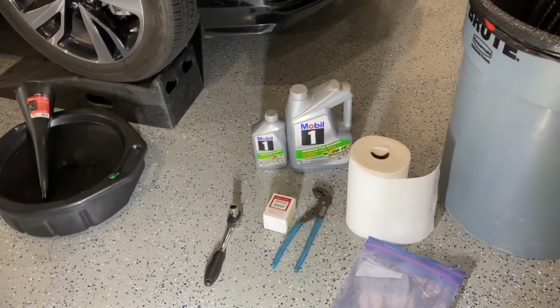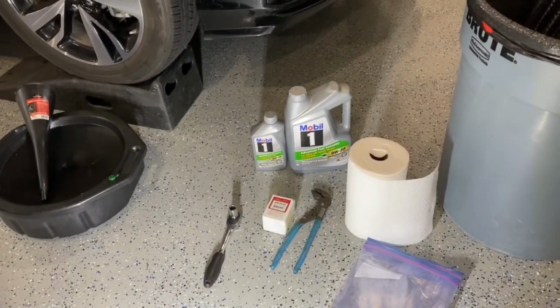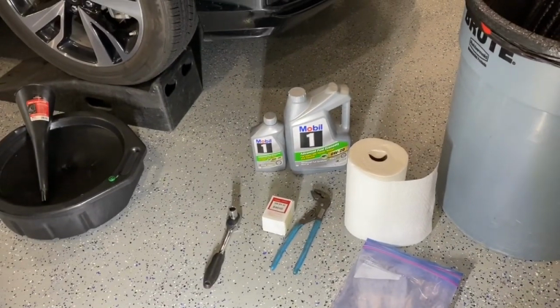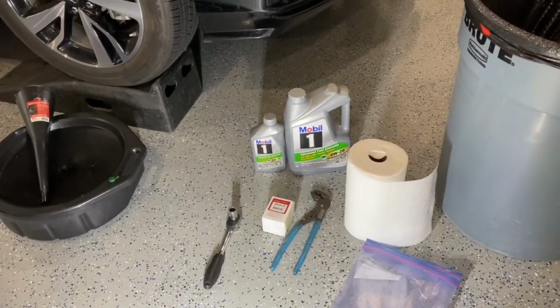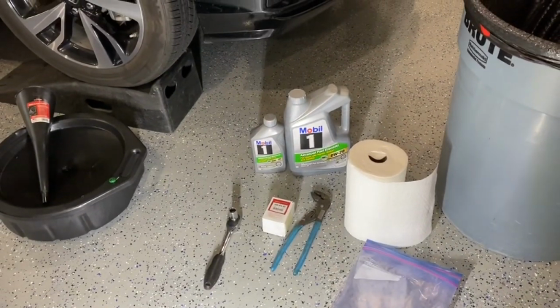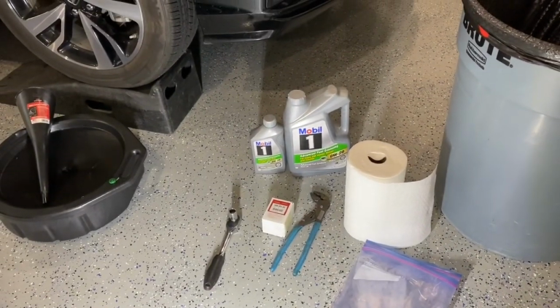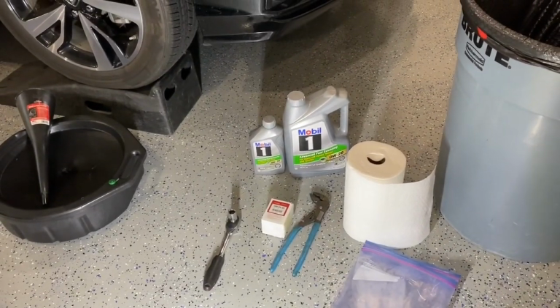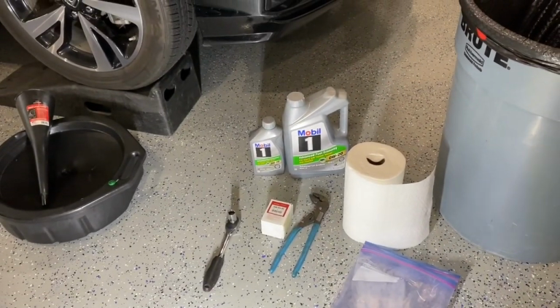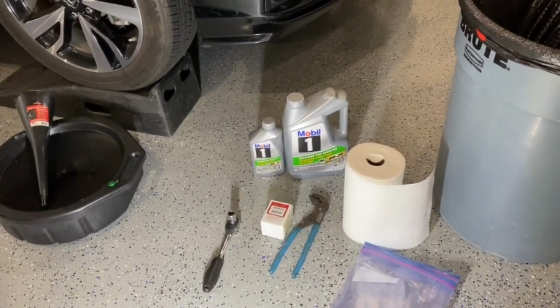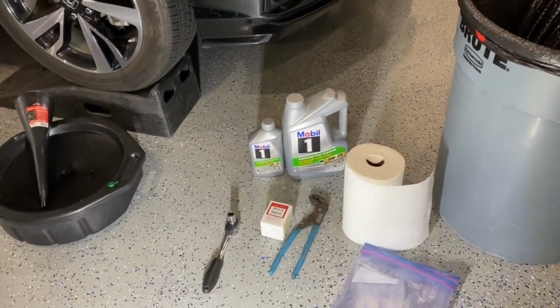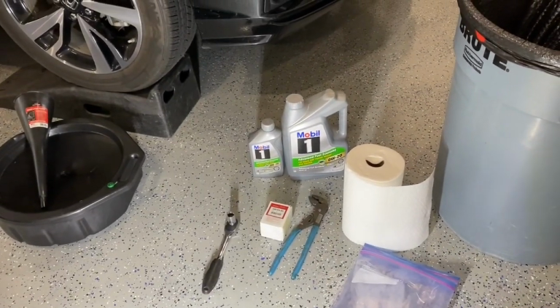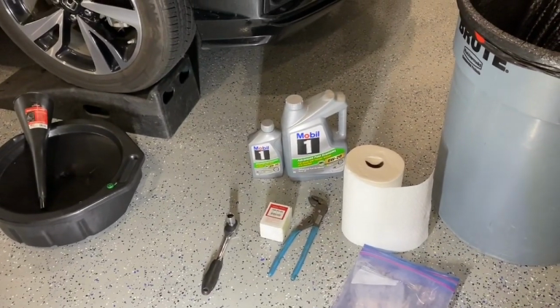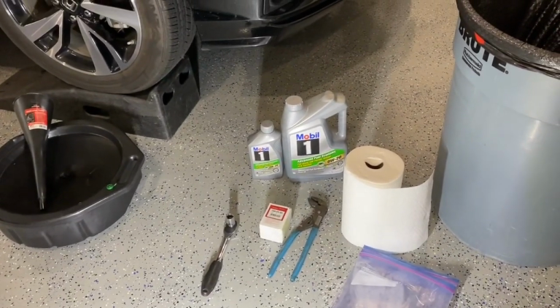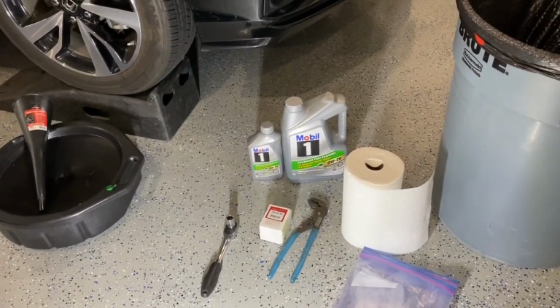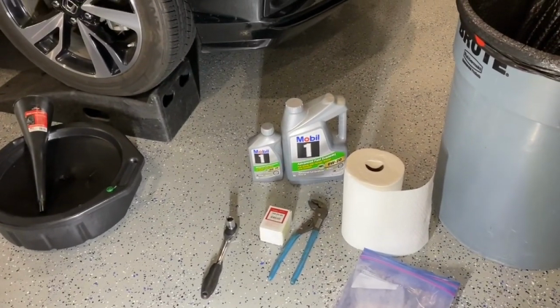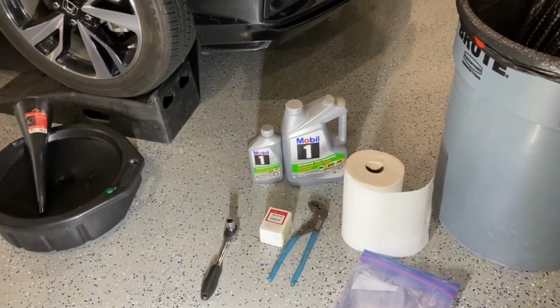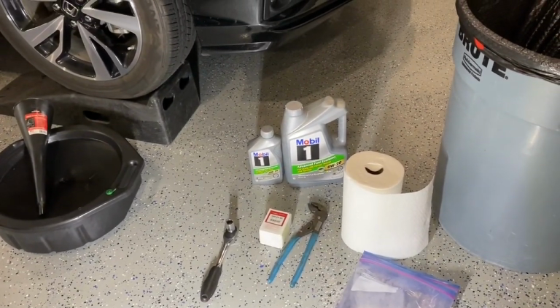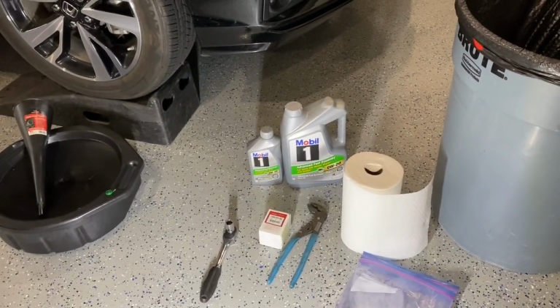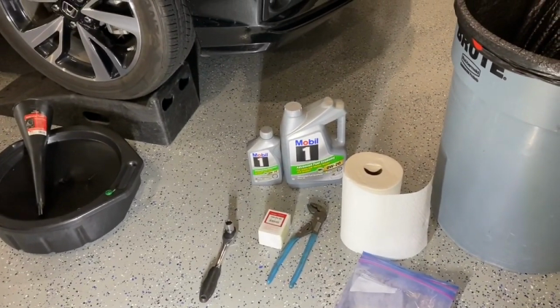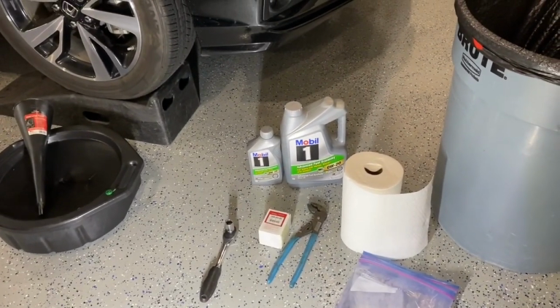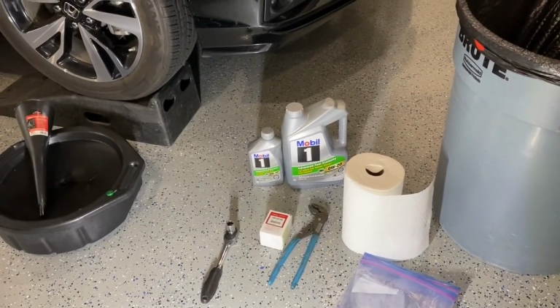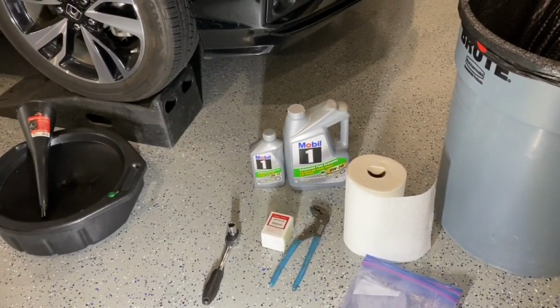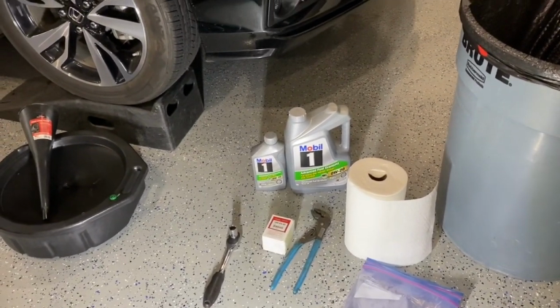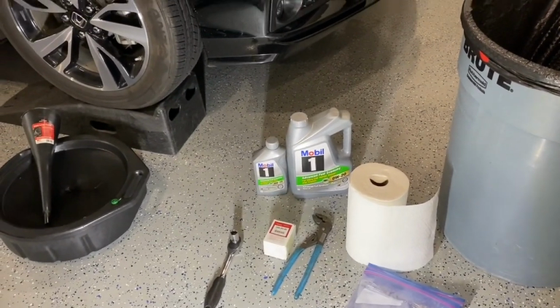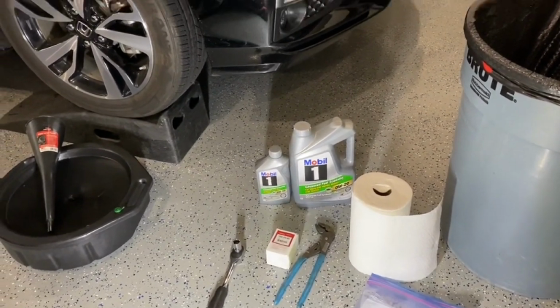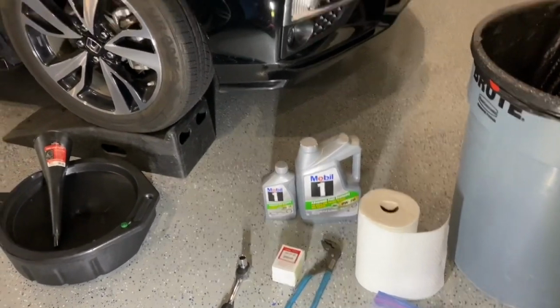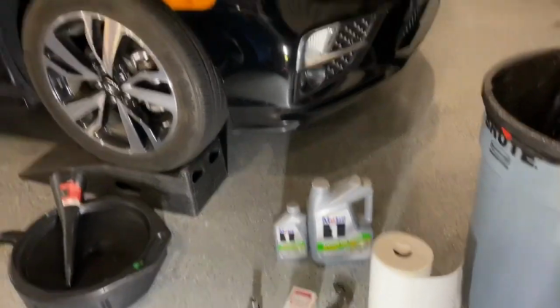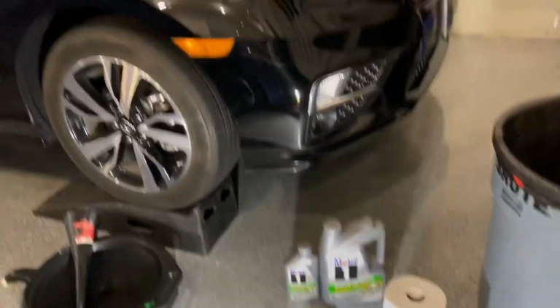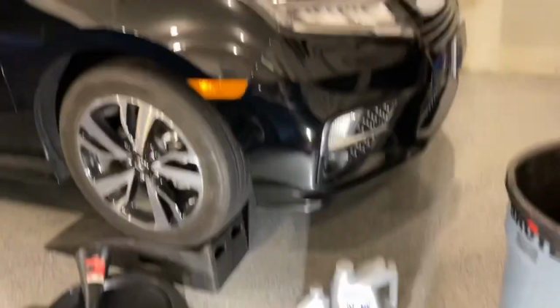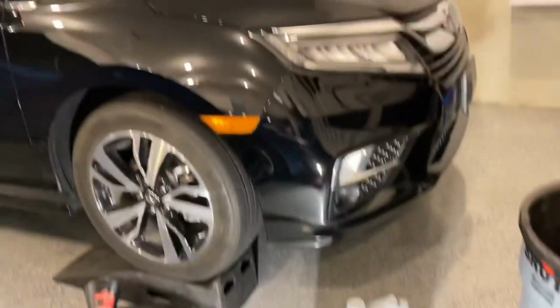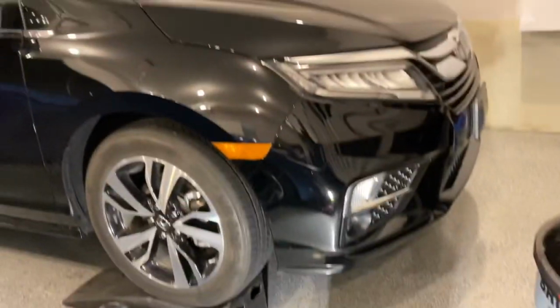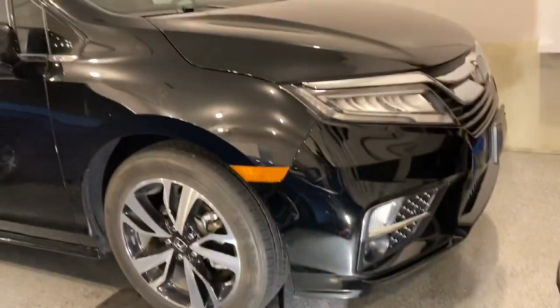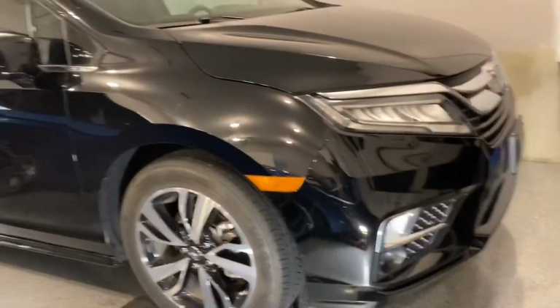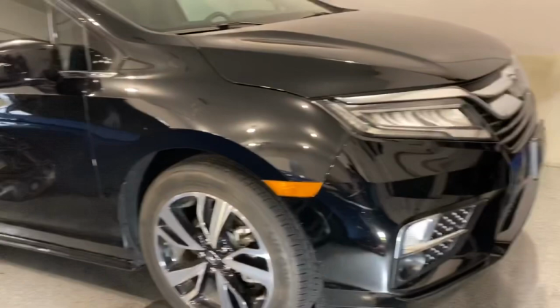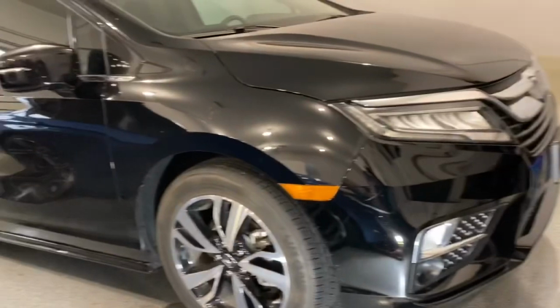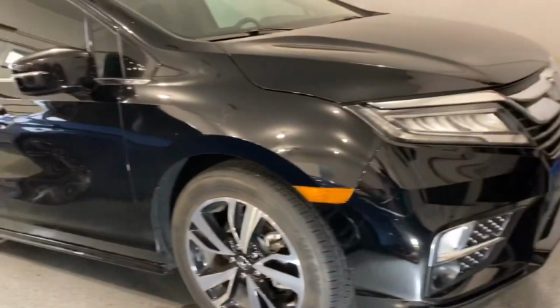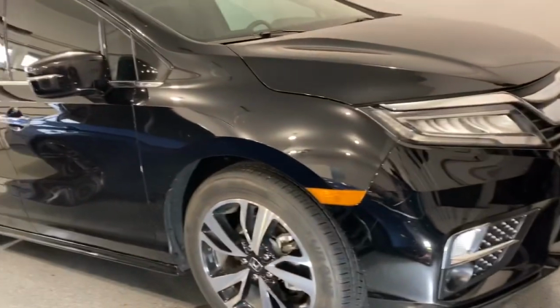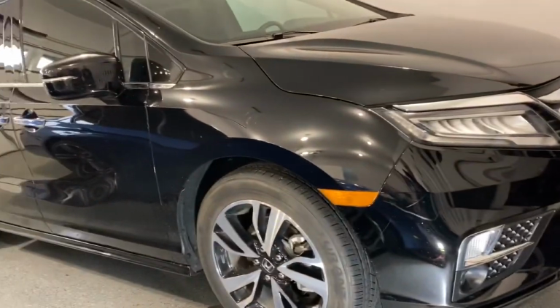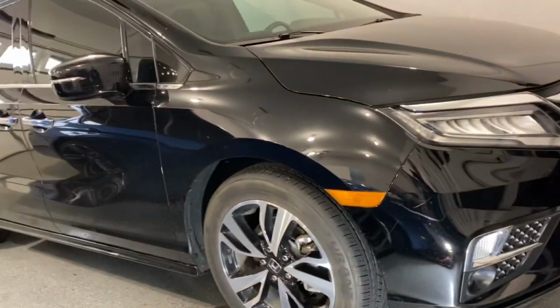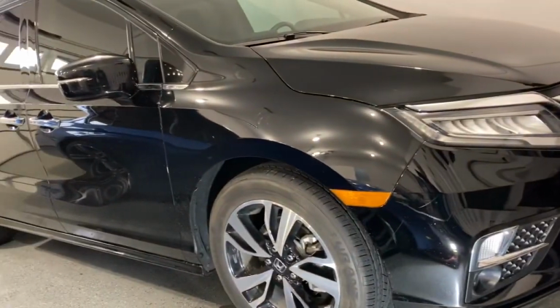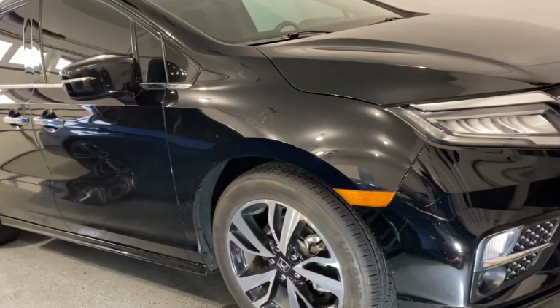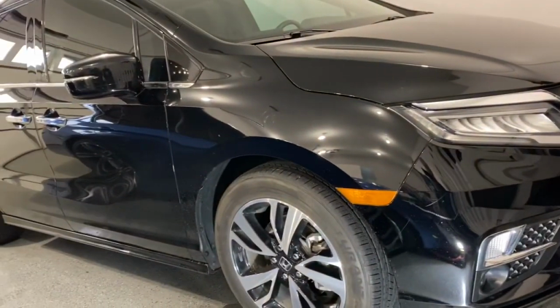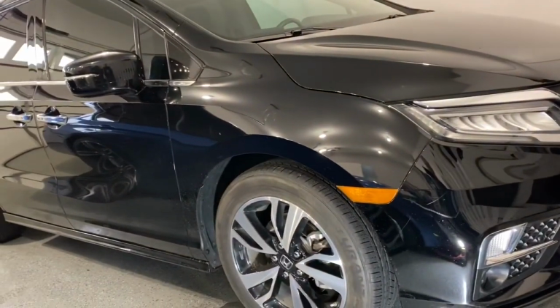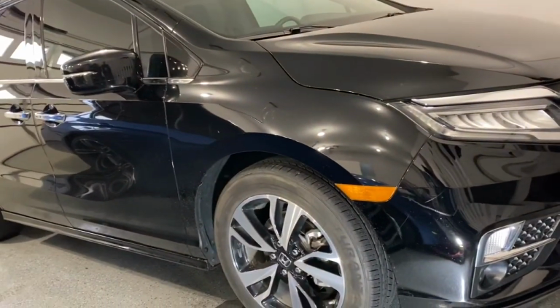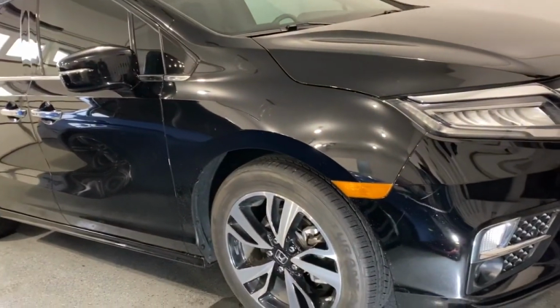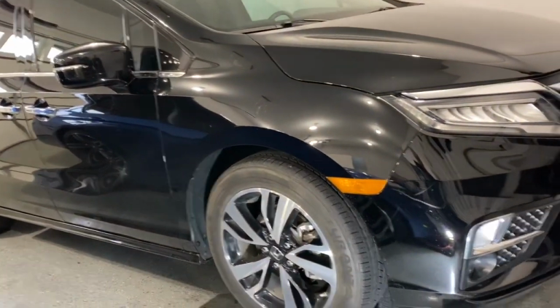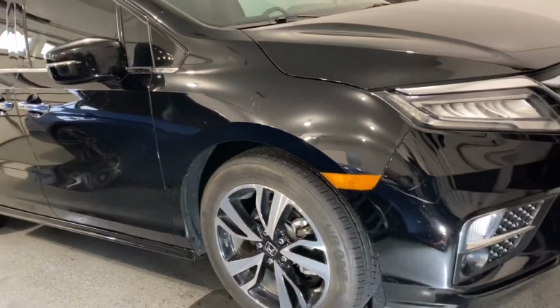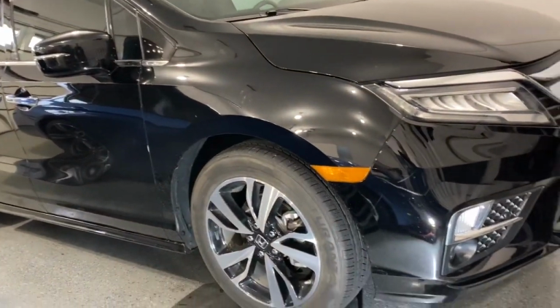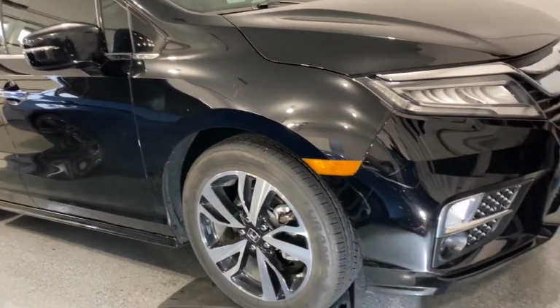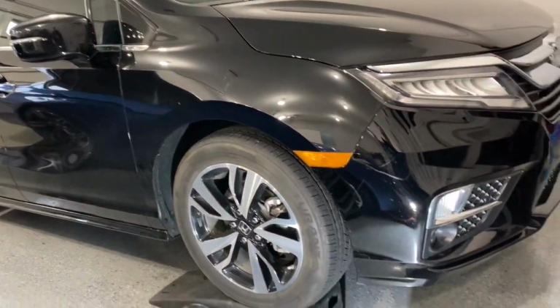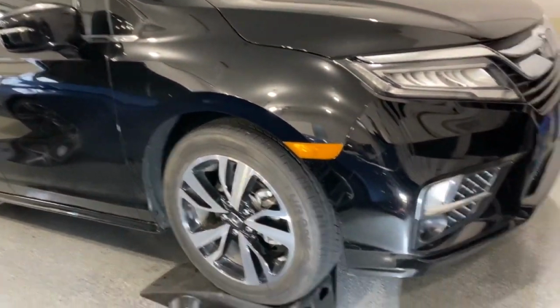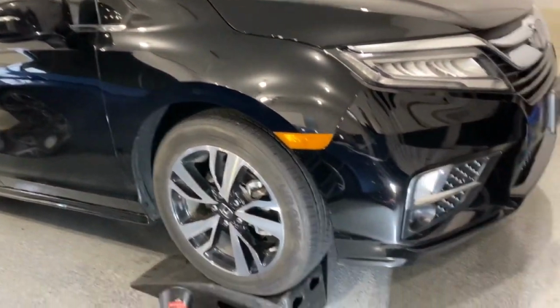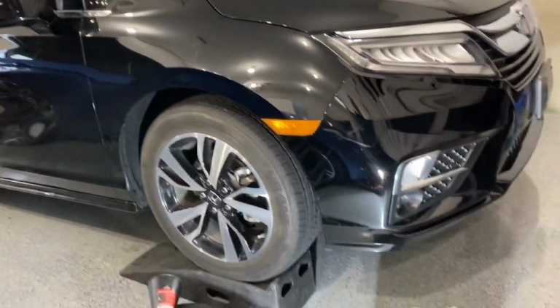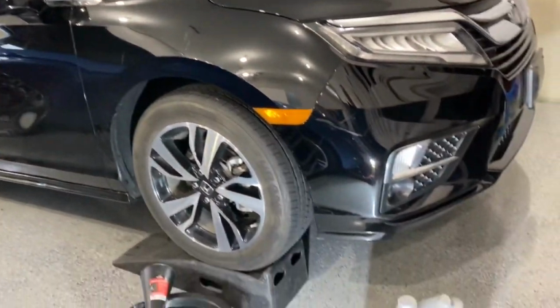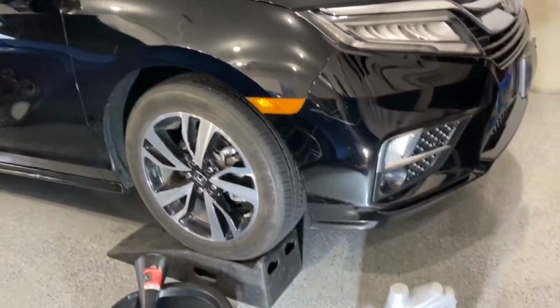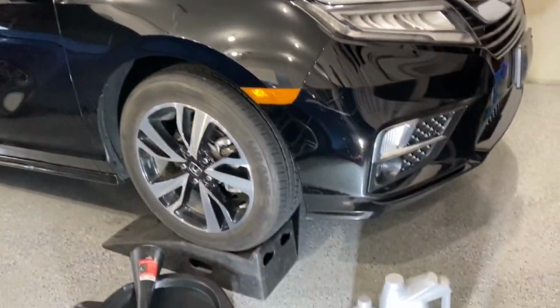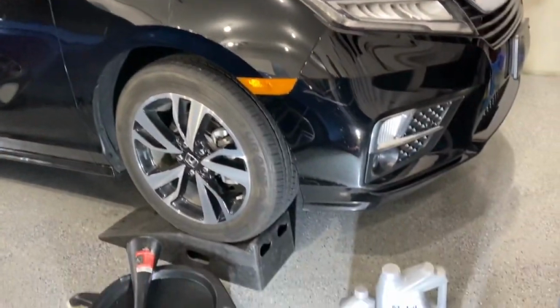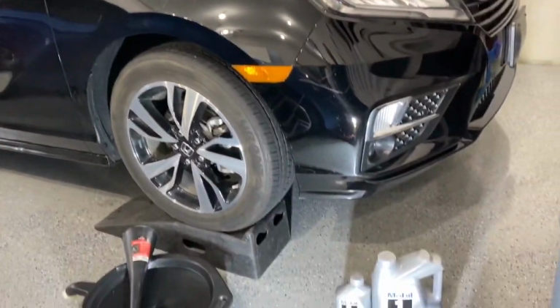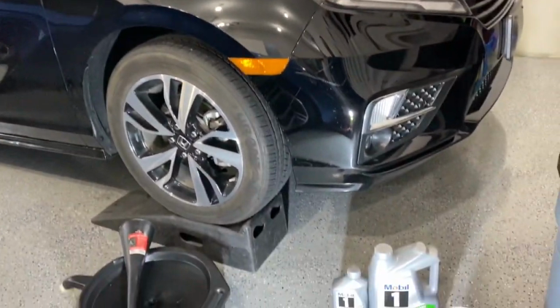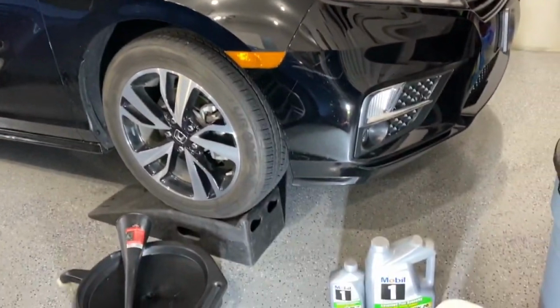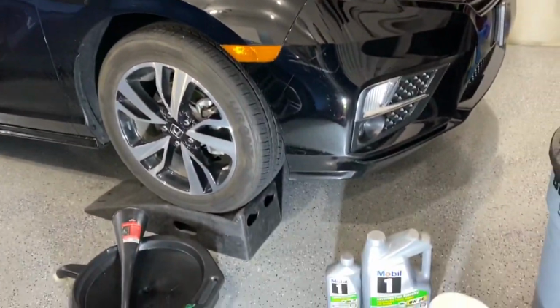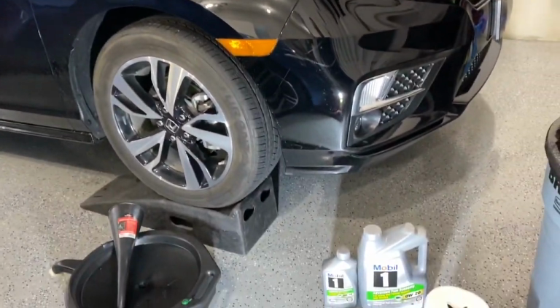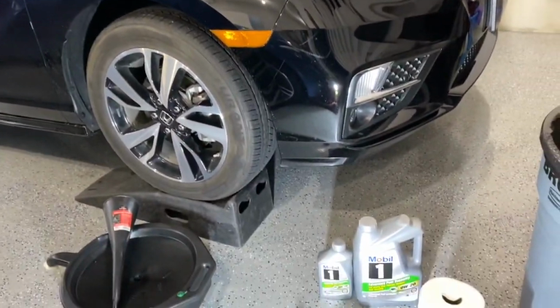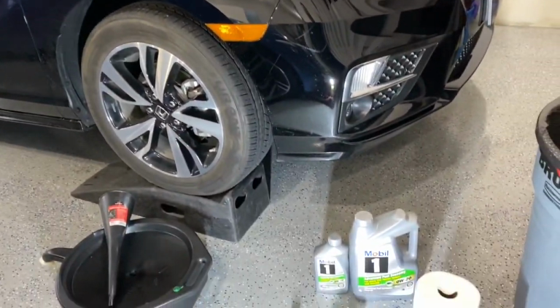Today we're doing a video on a Honda Odyssey. This is a 2019 Honda Odyssey. We're gonna do the oil change.